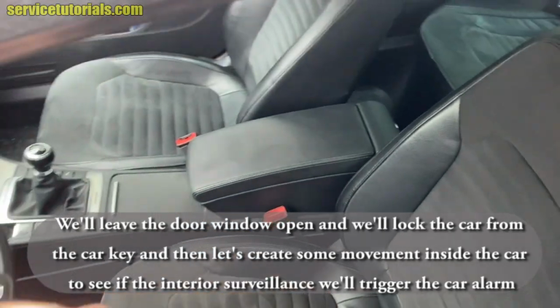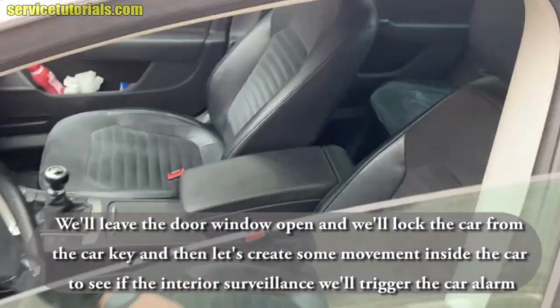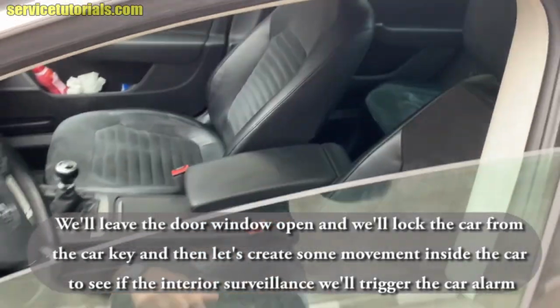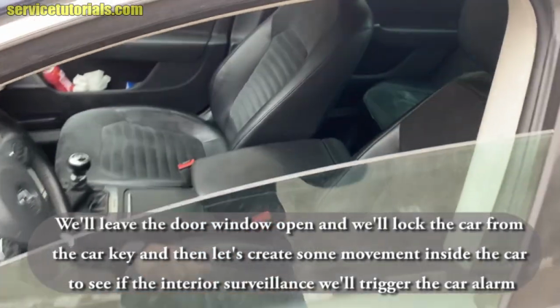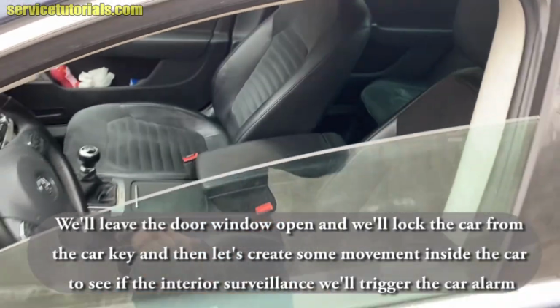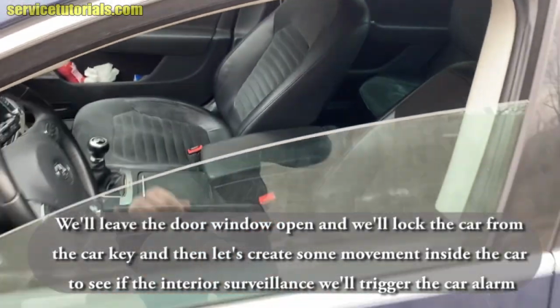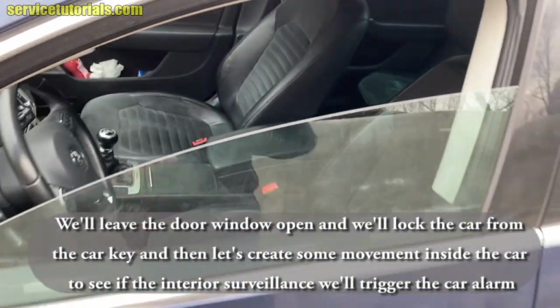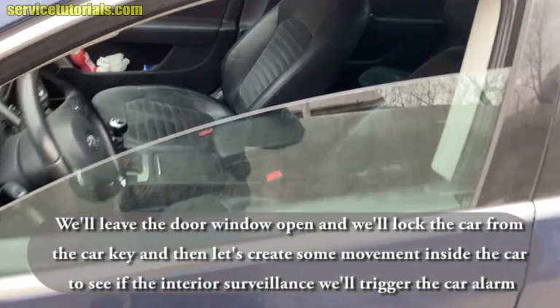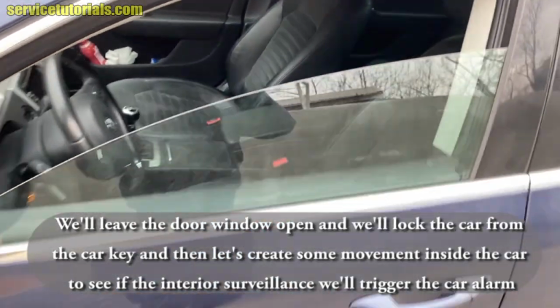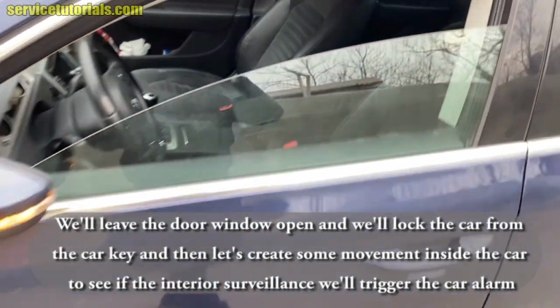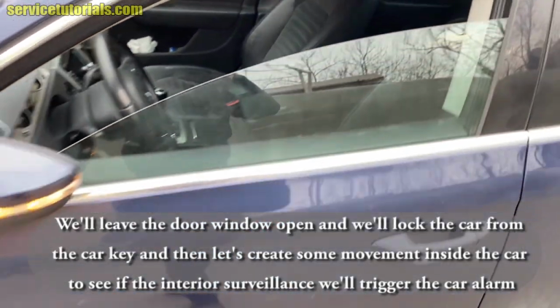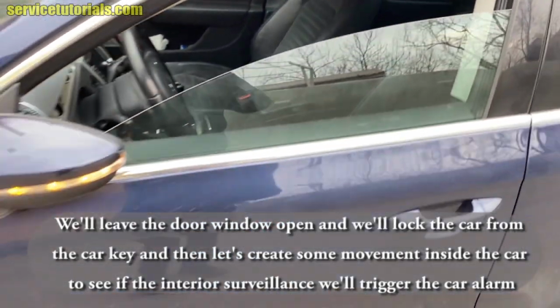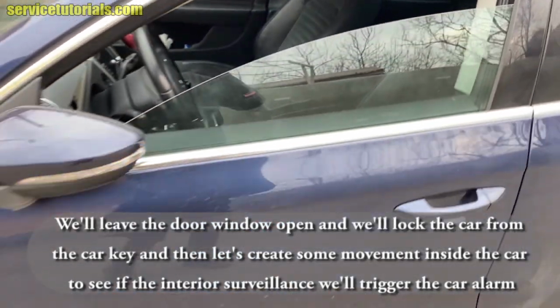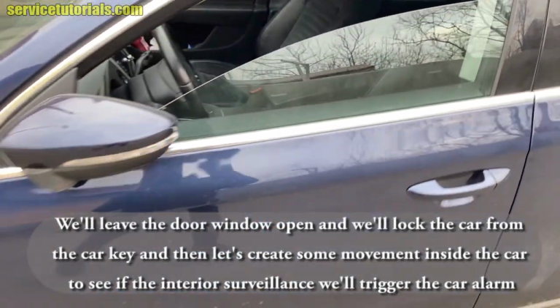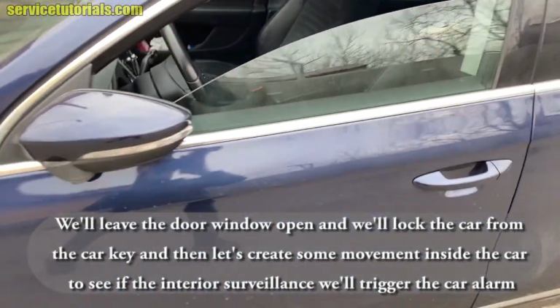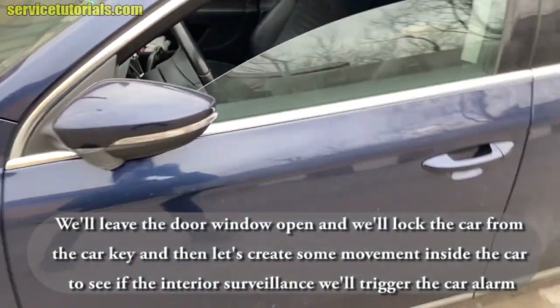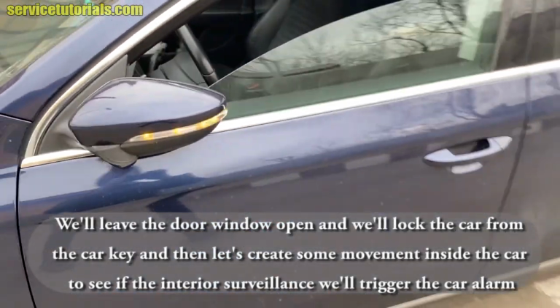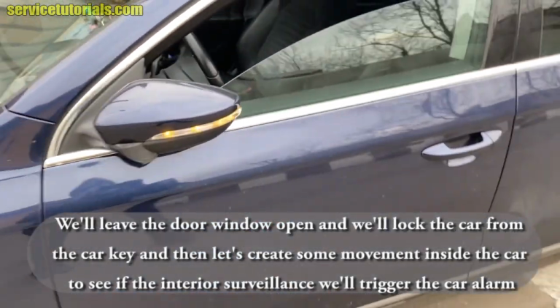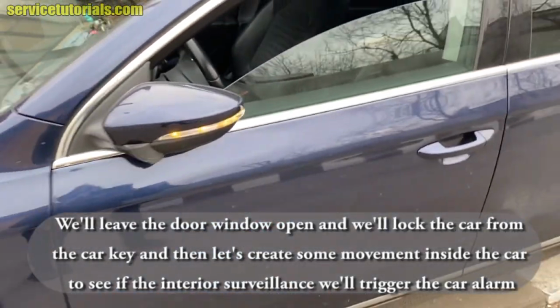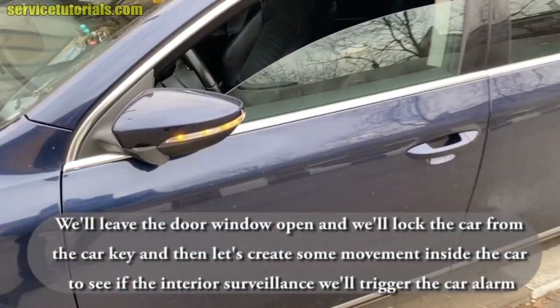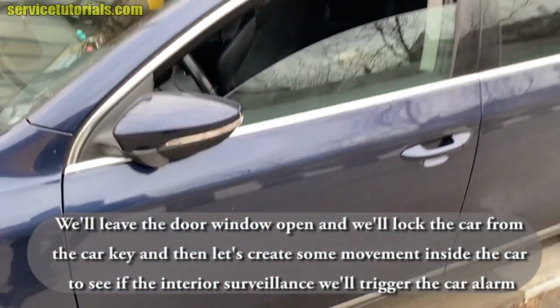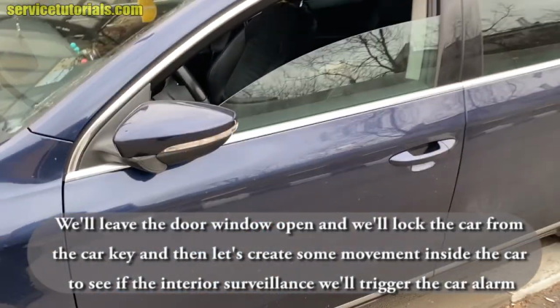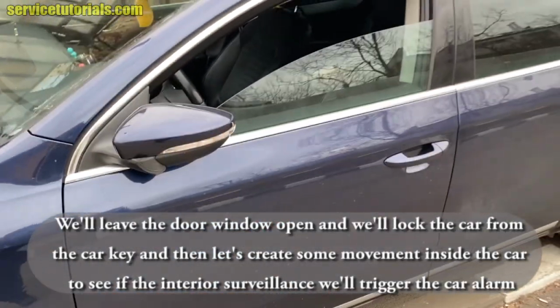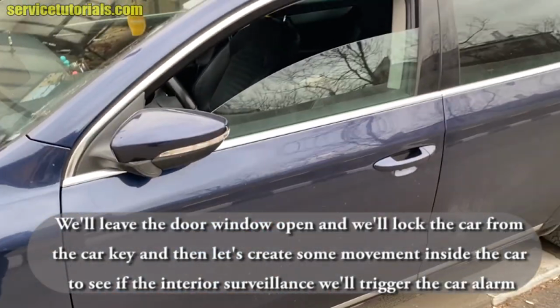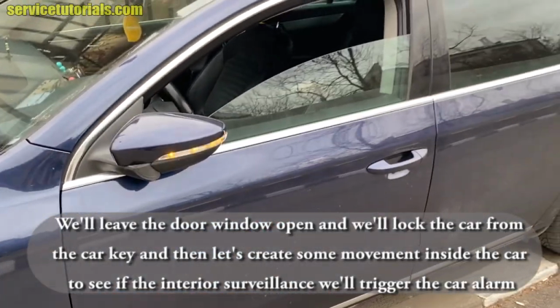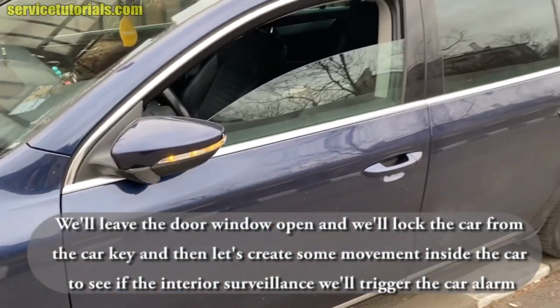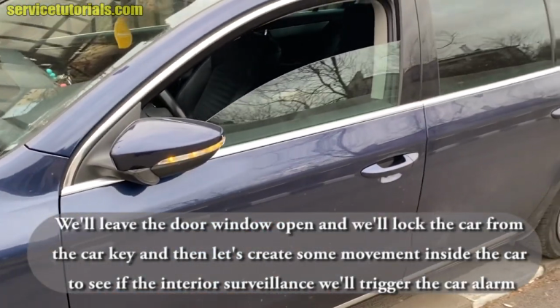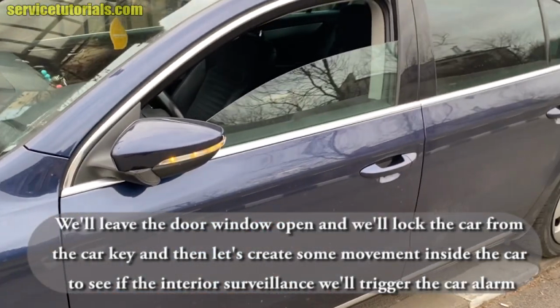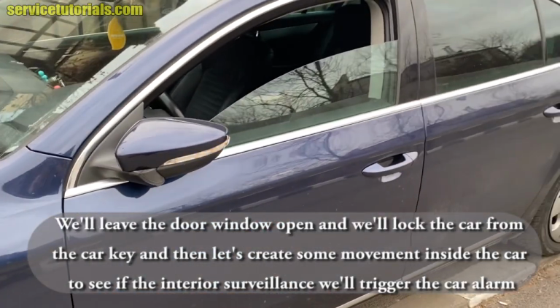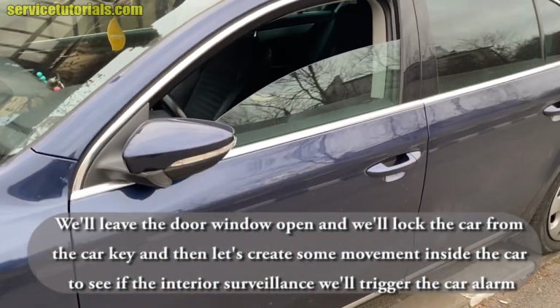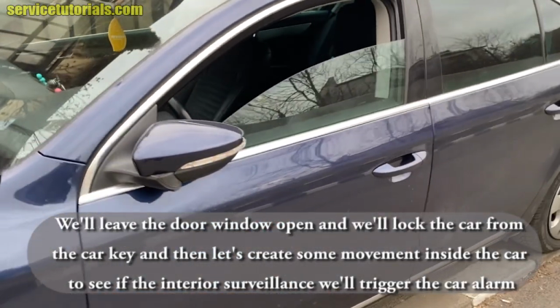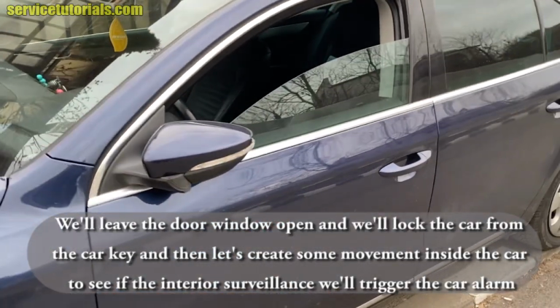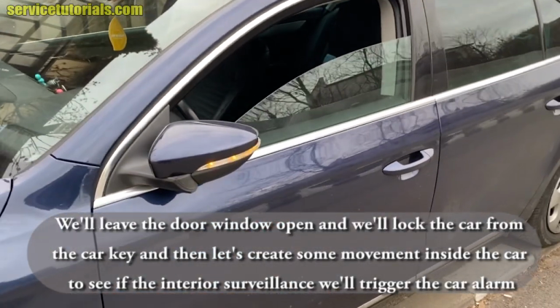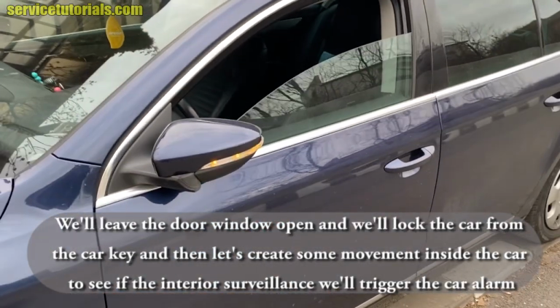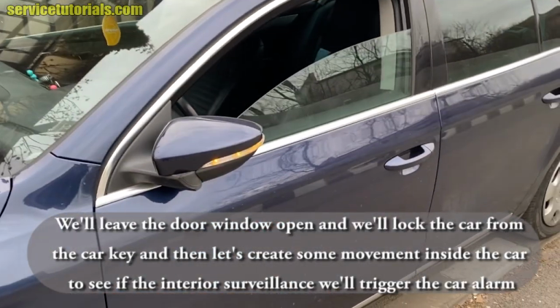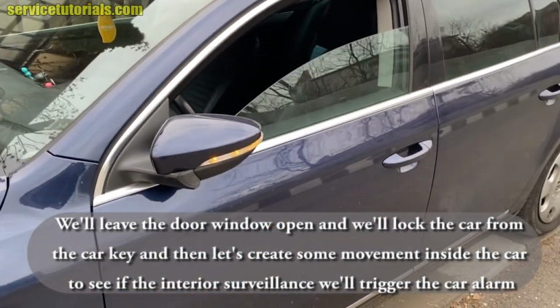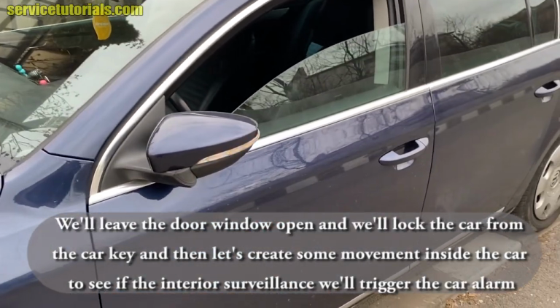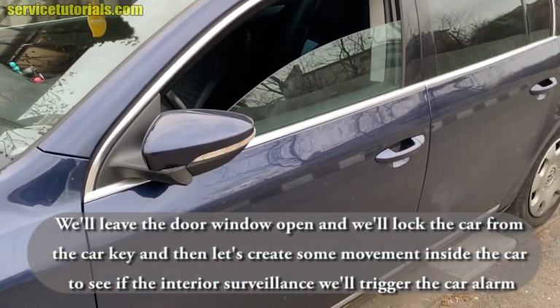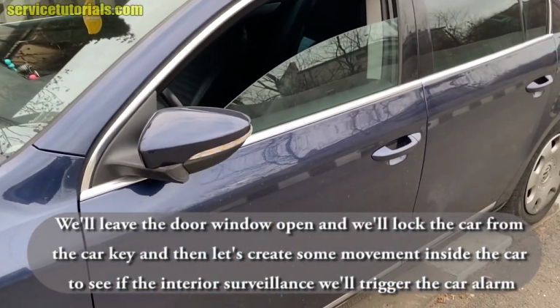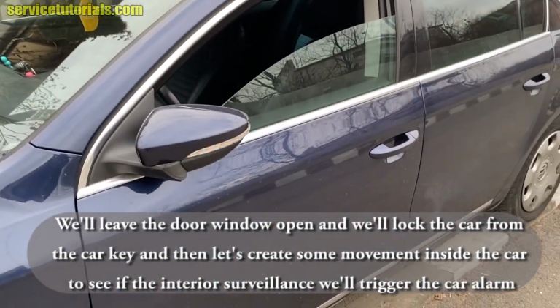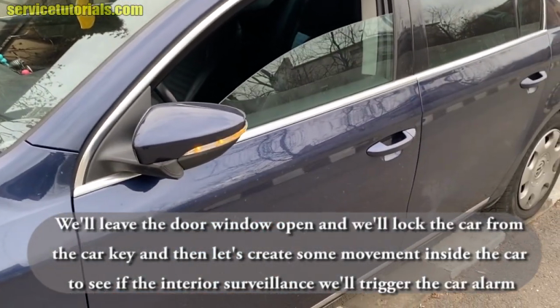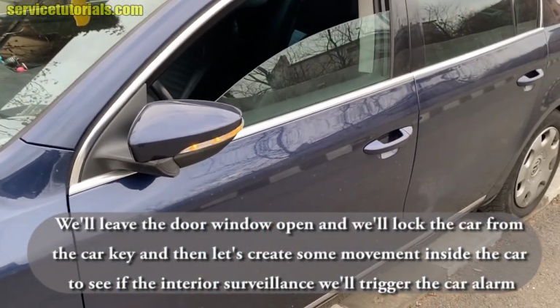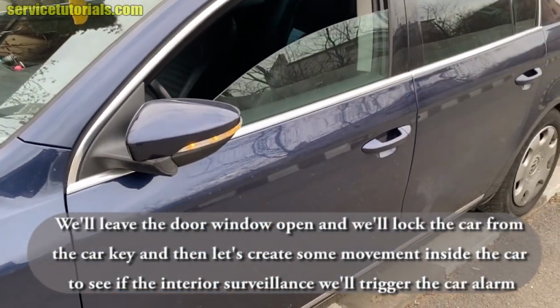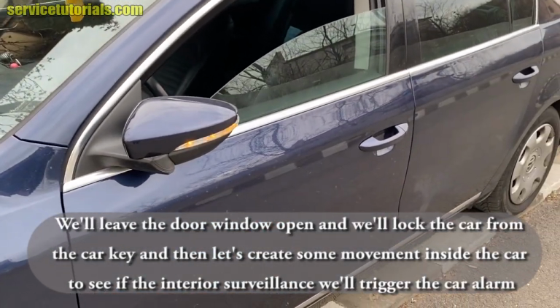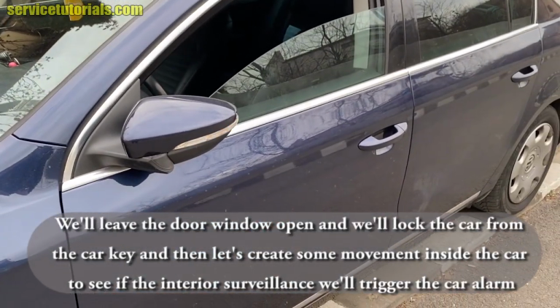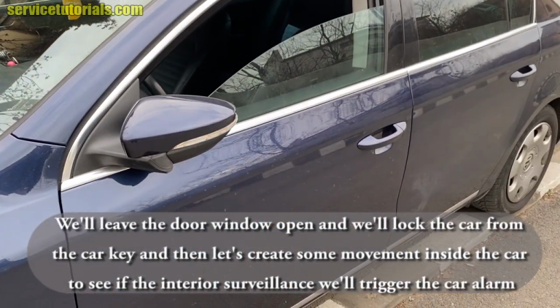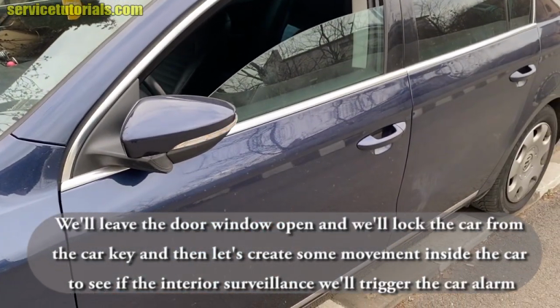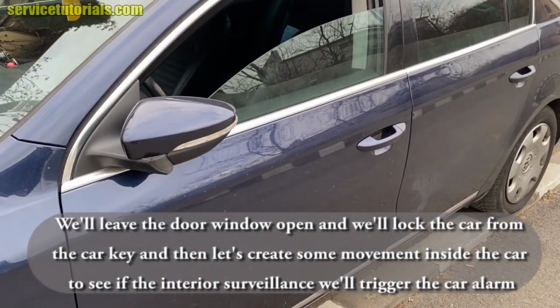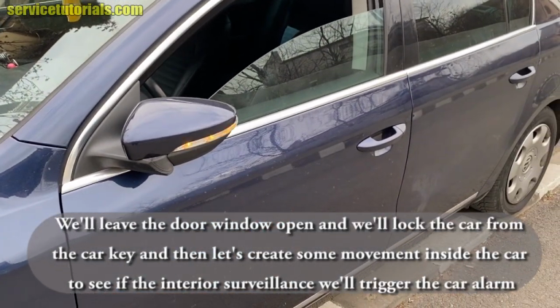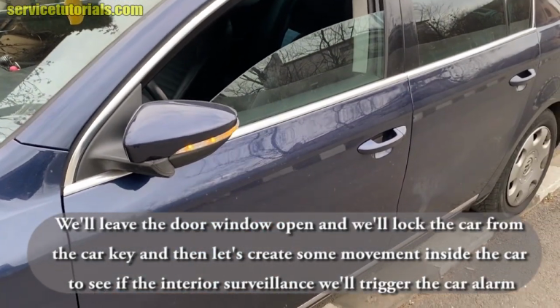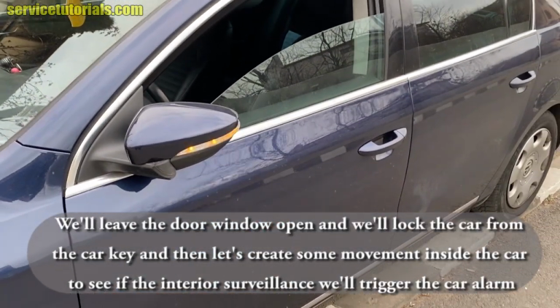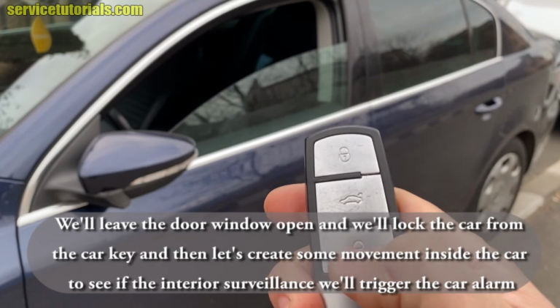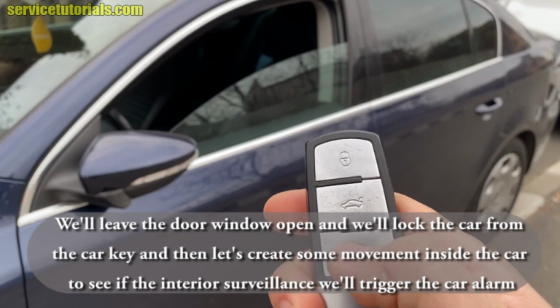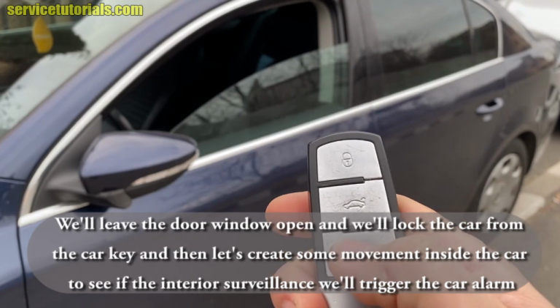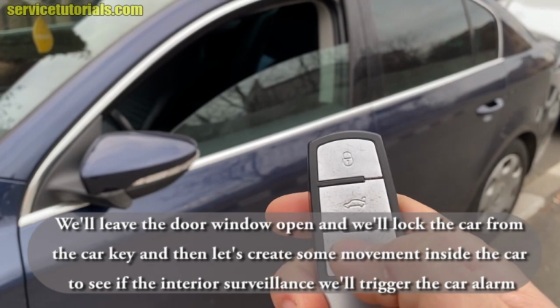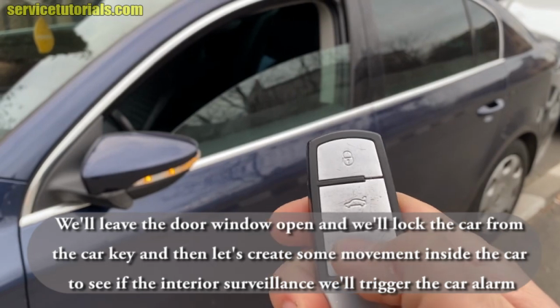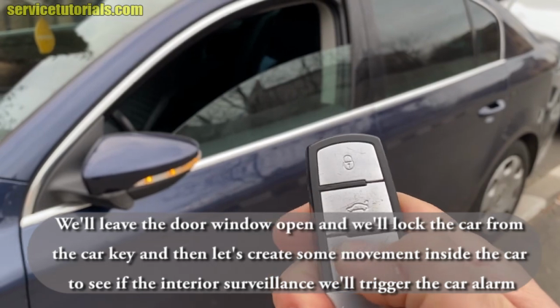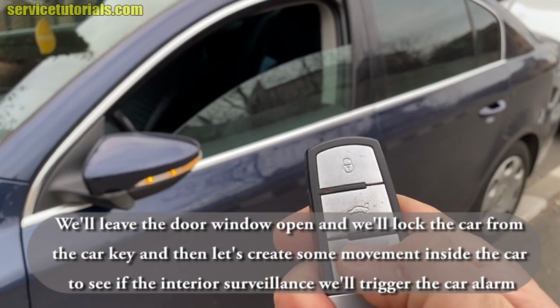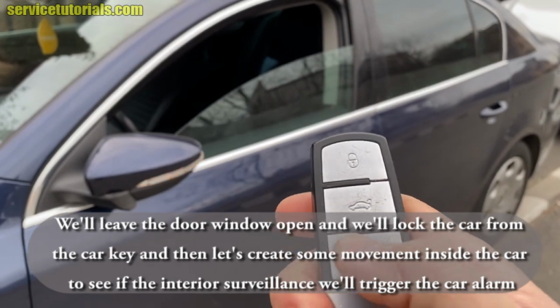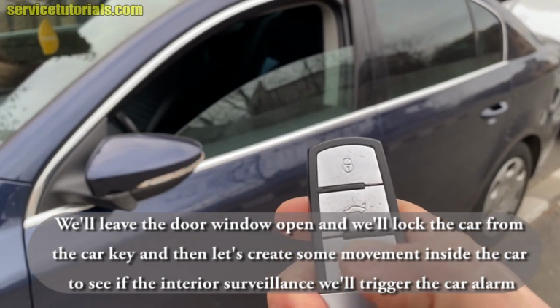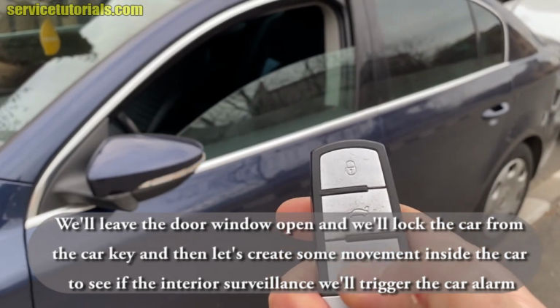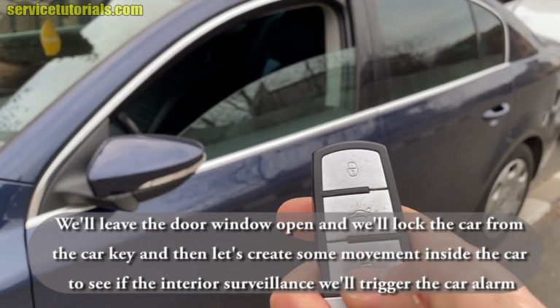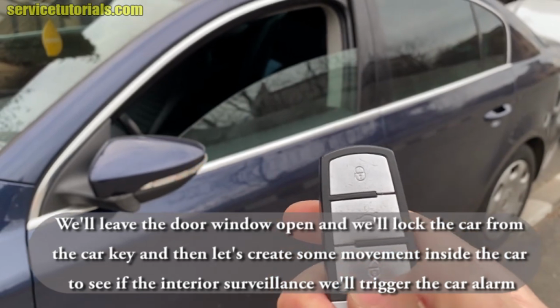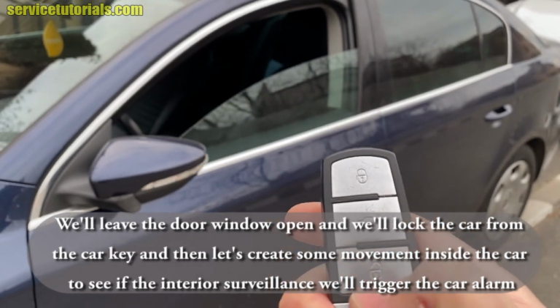It's working — the alarm is on. To stop it, you just have to lock the car from the car key.